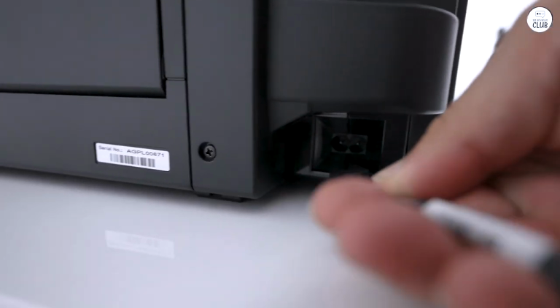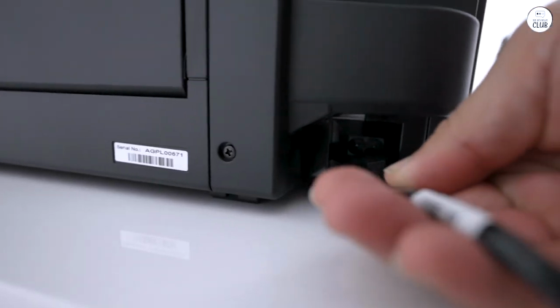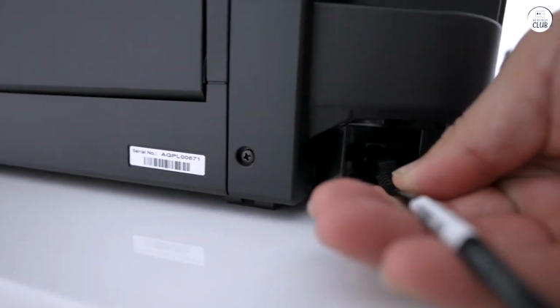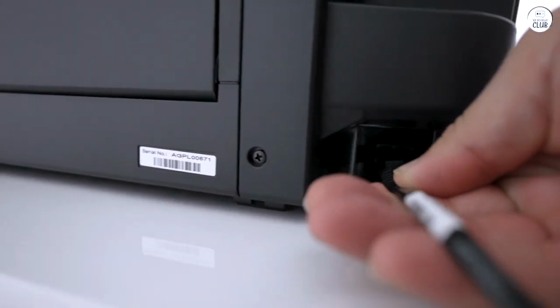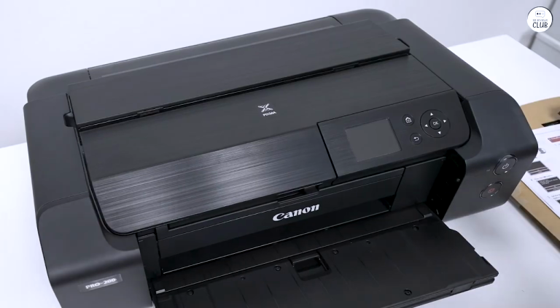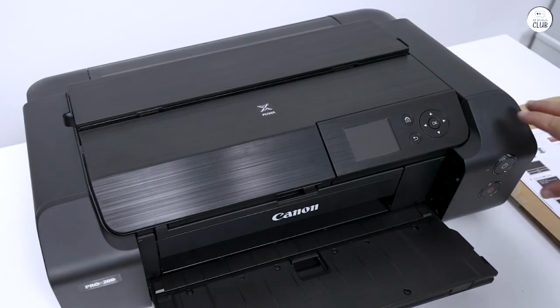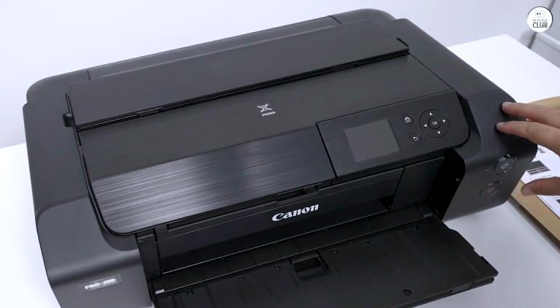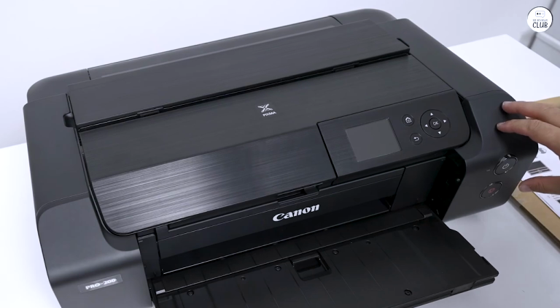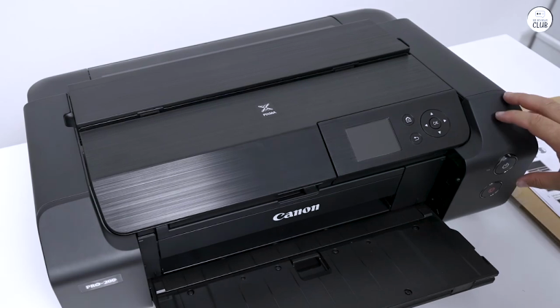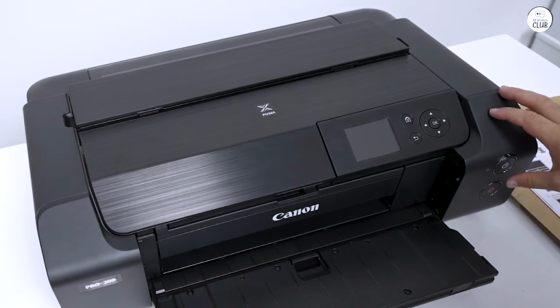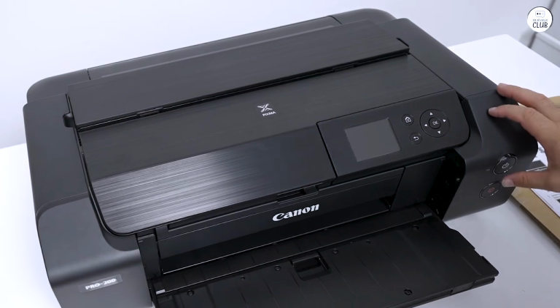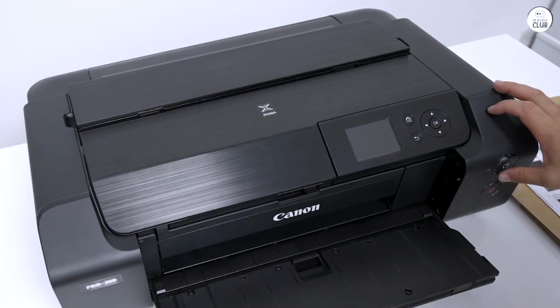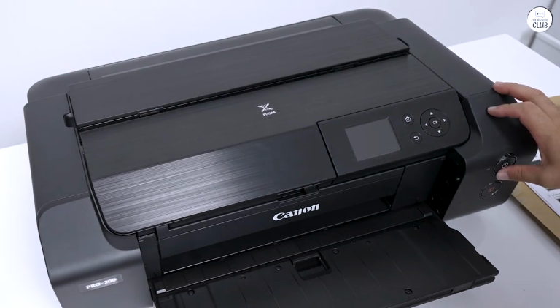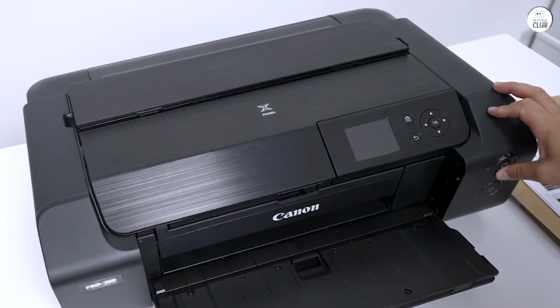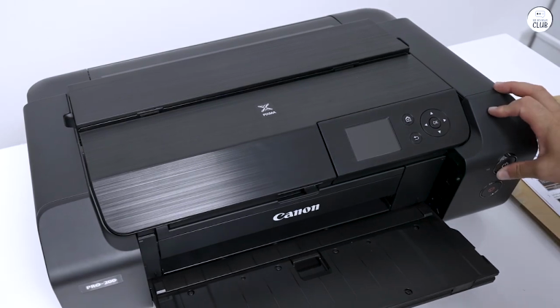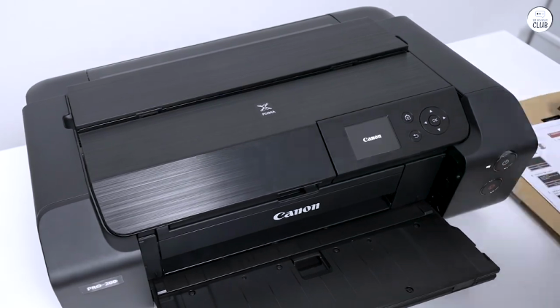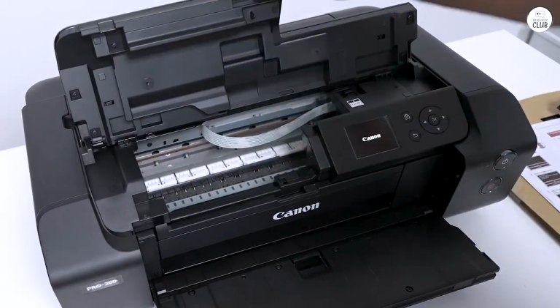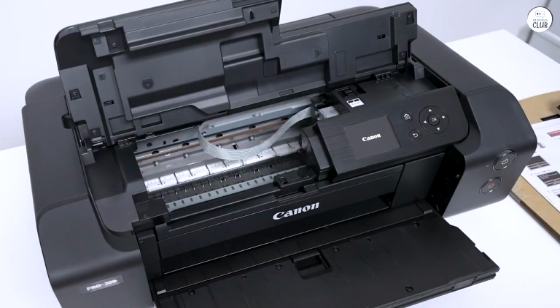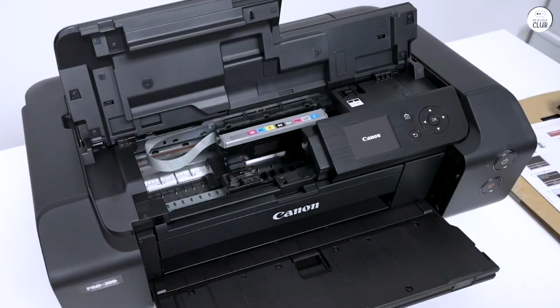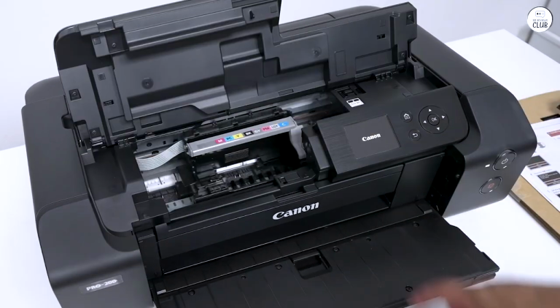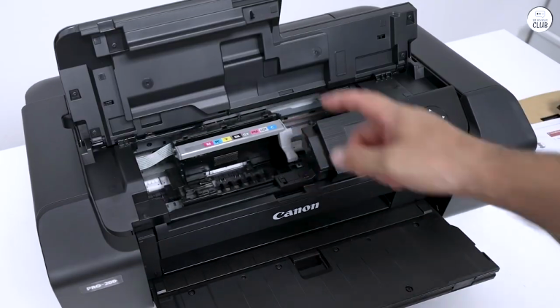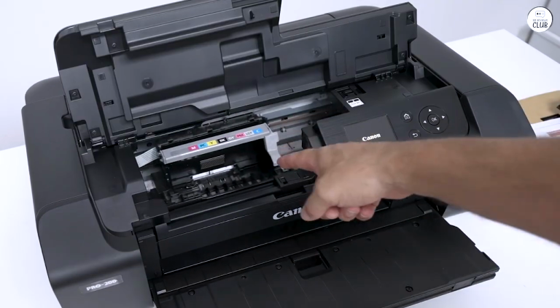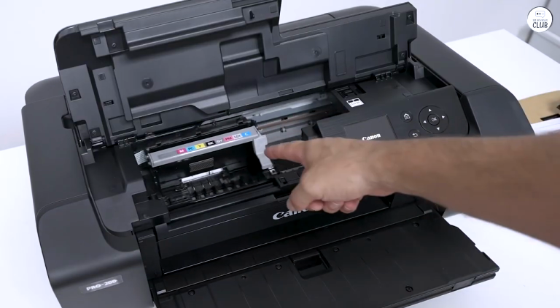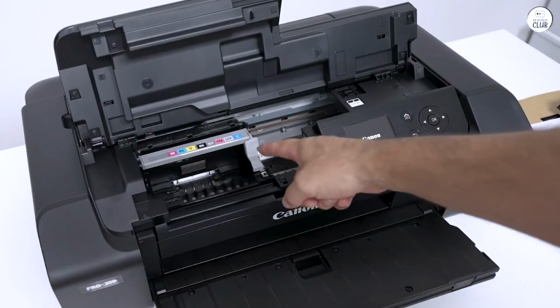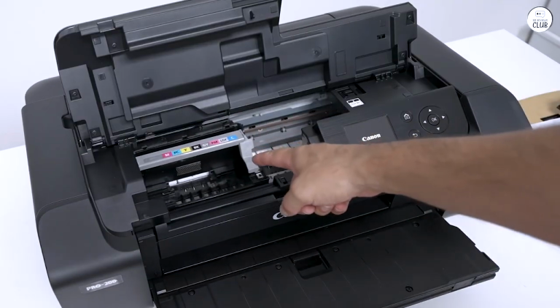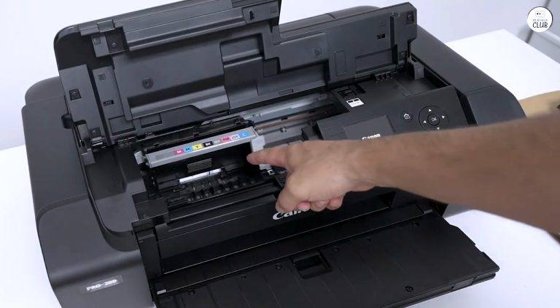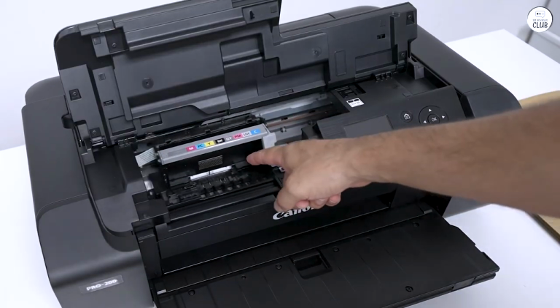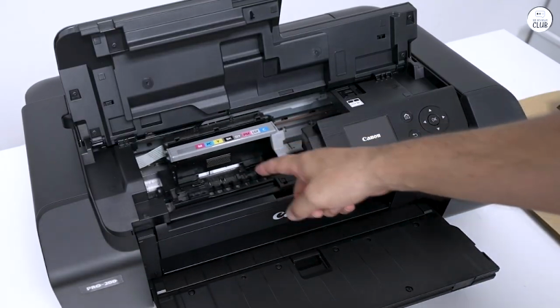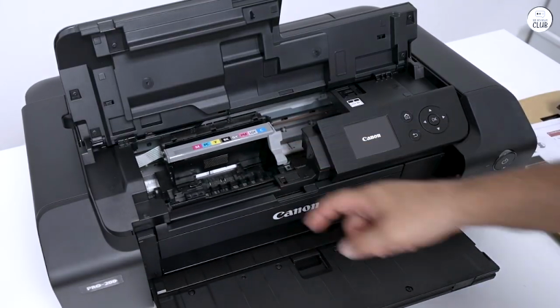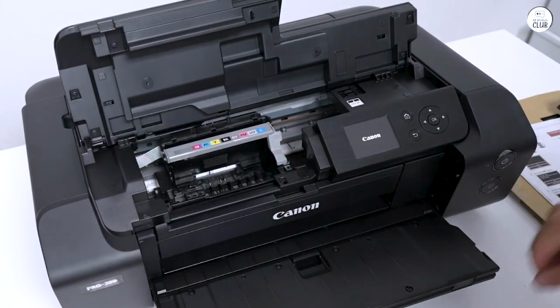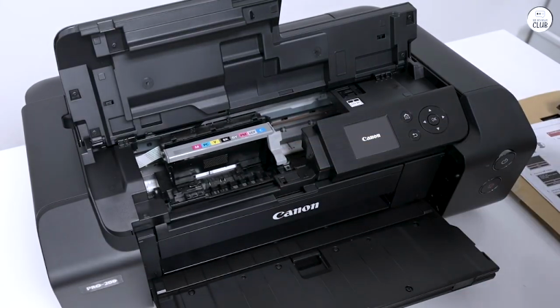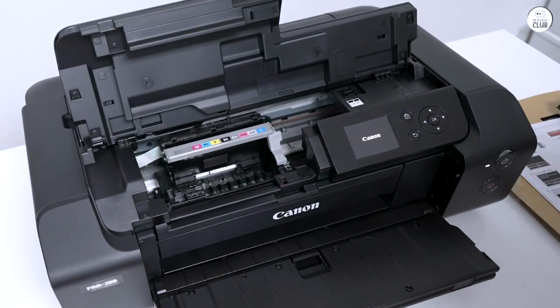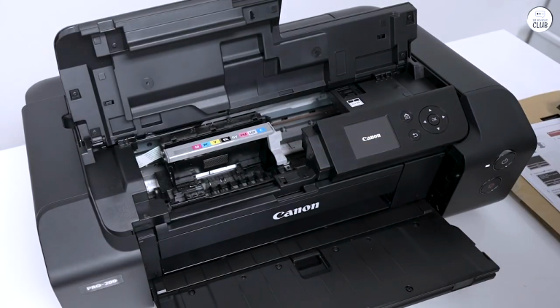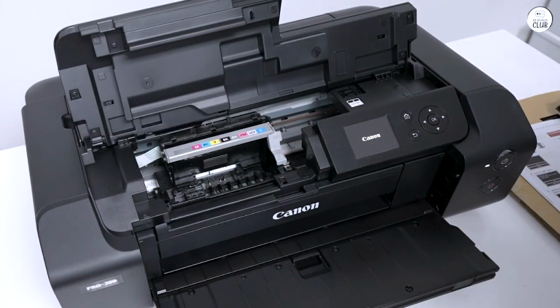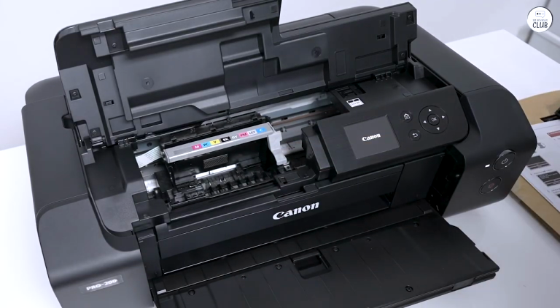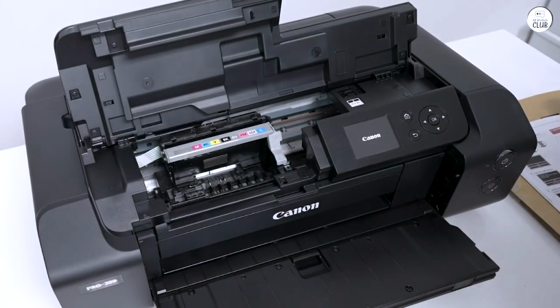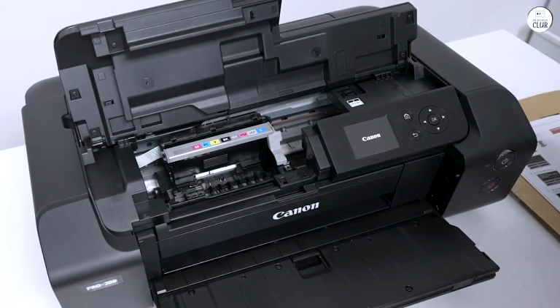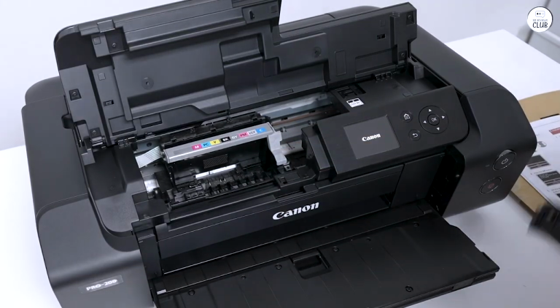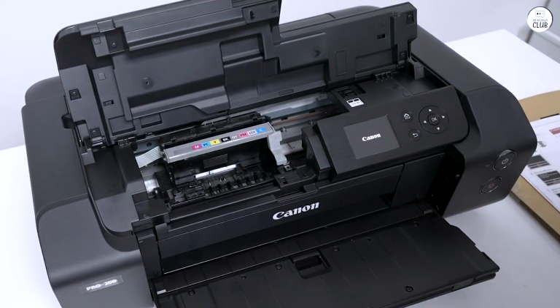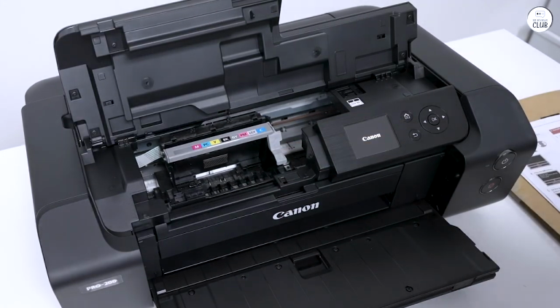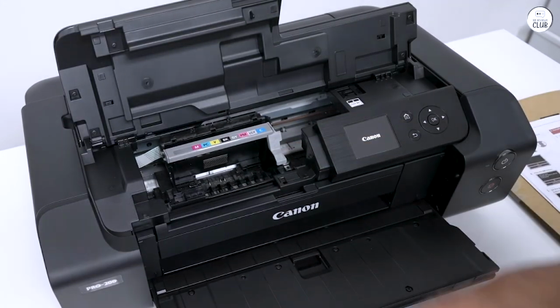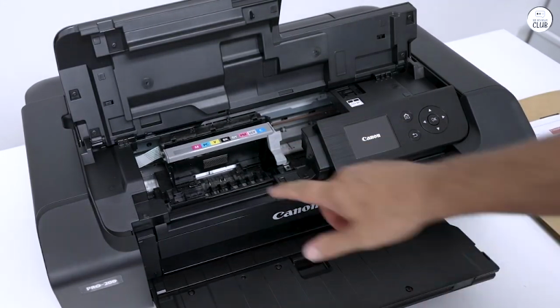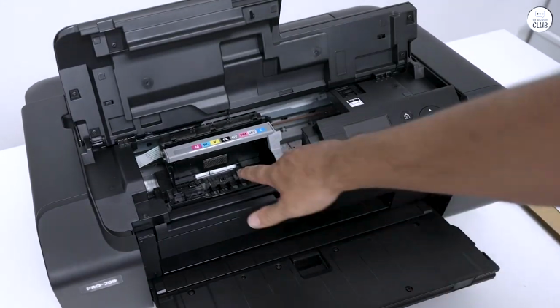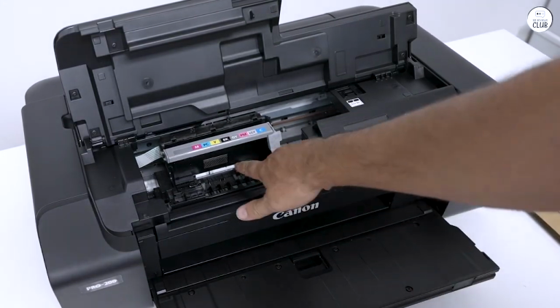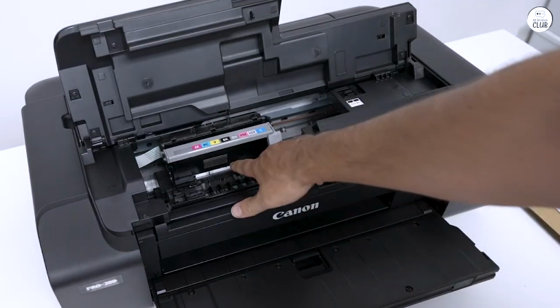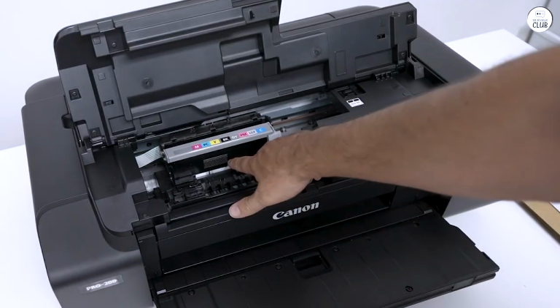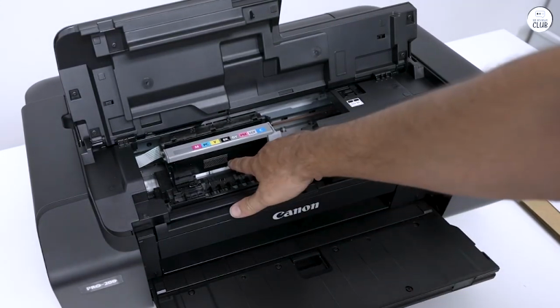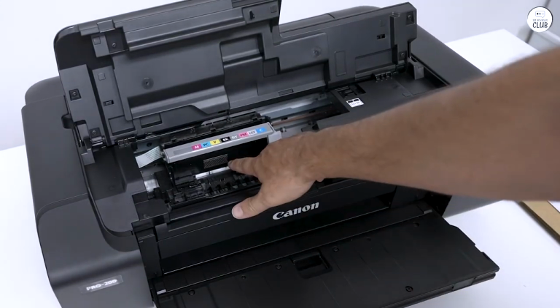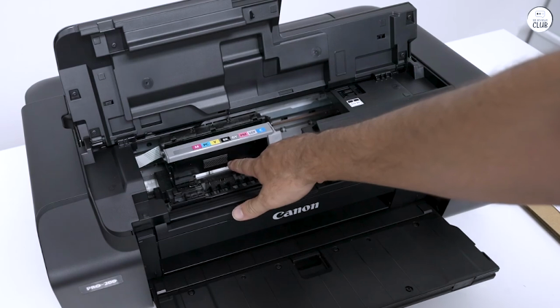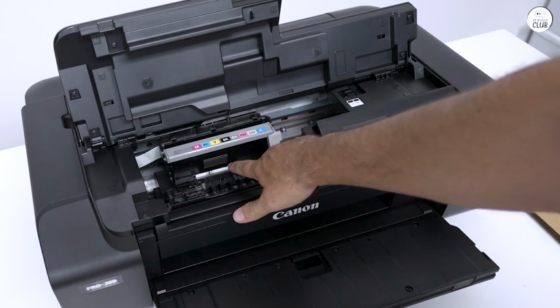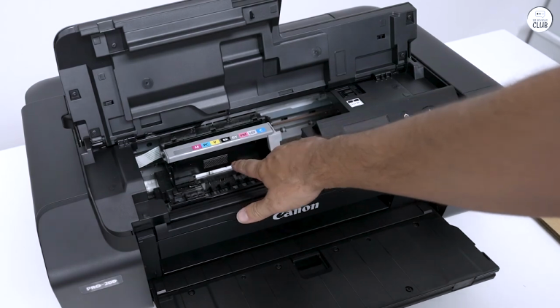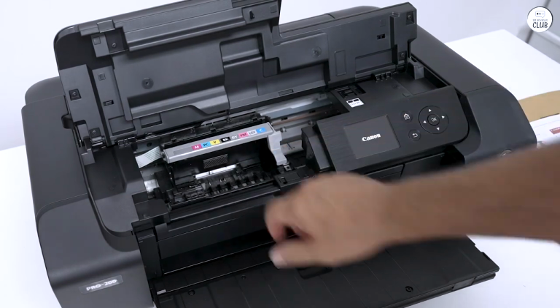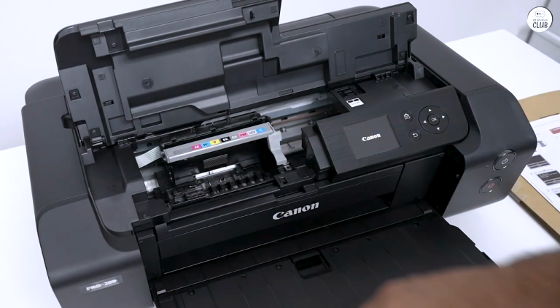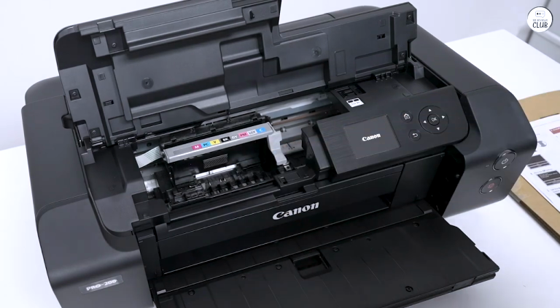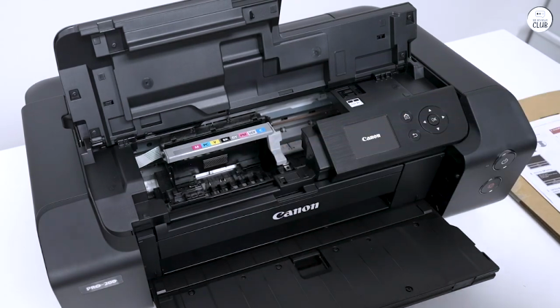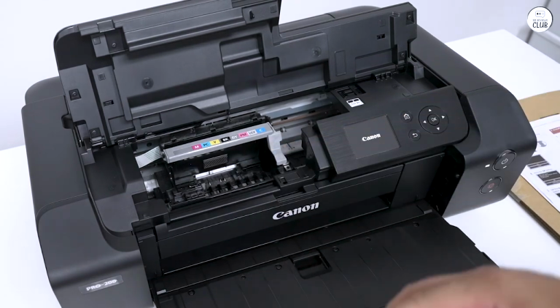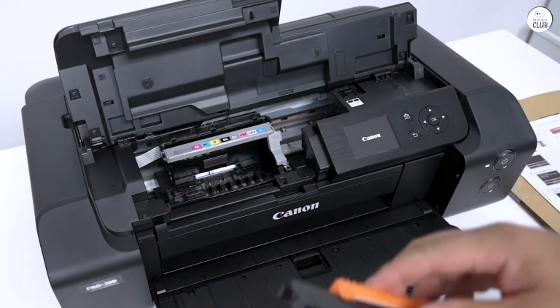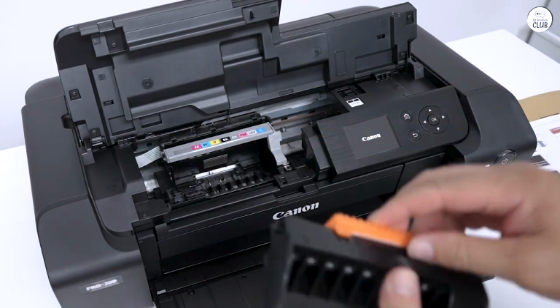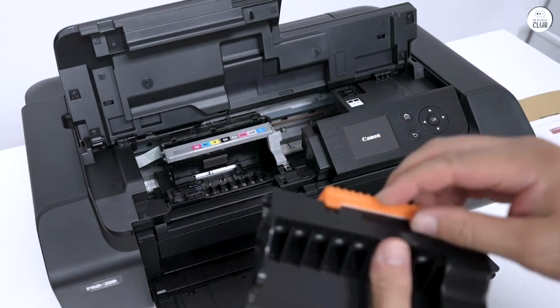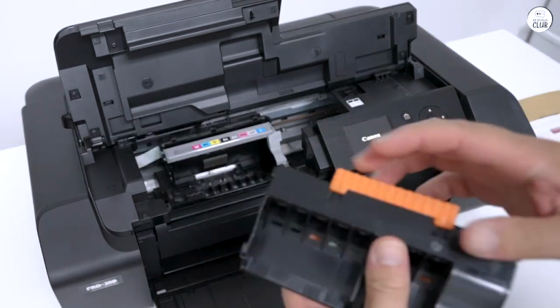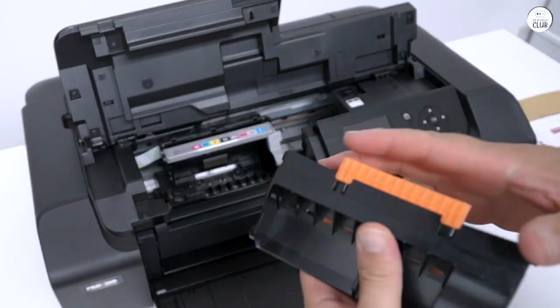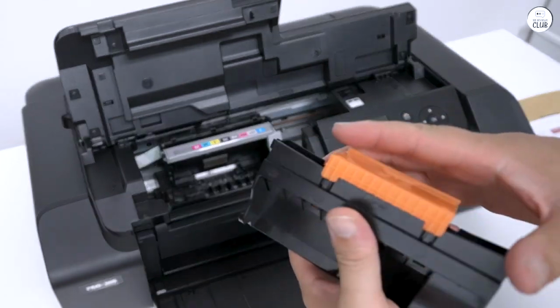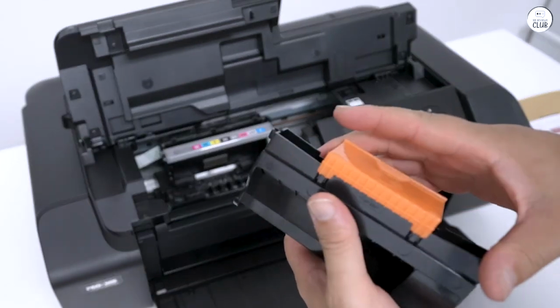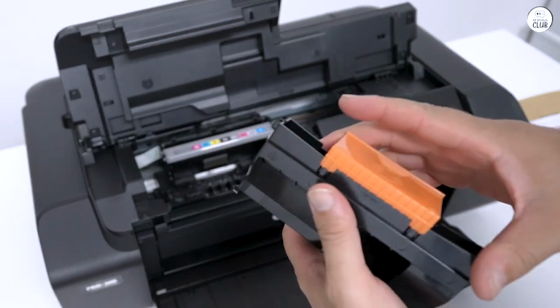My family has already asked me to print many photos, and each one has turned out beautiful. The prints have no streaking and dry quickly.